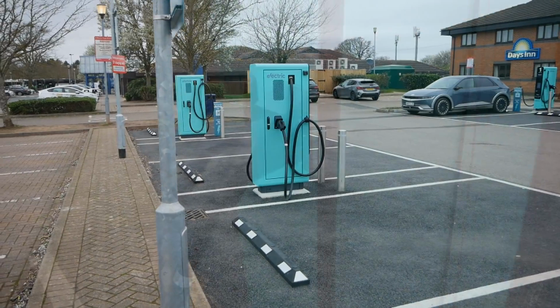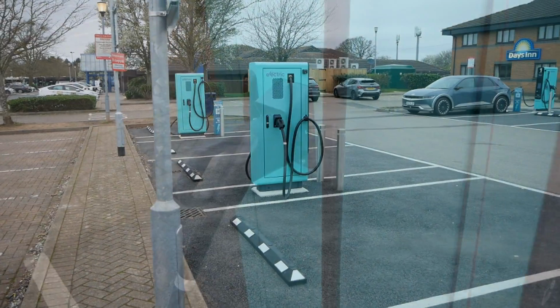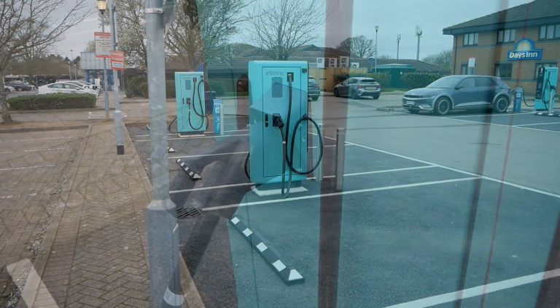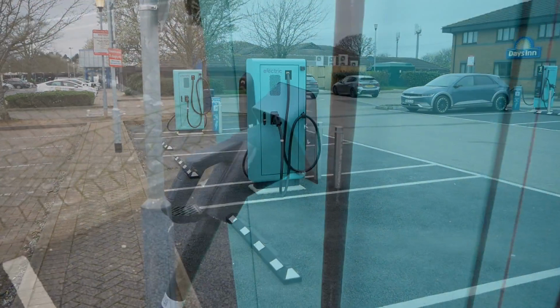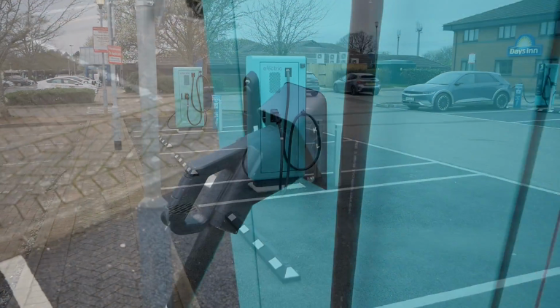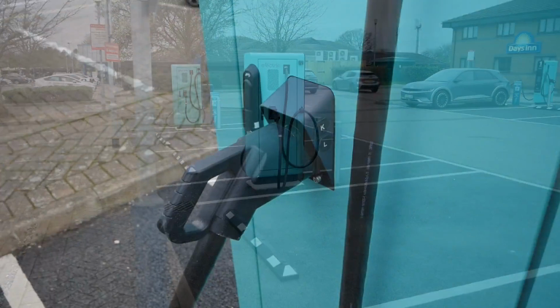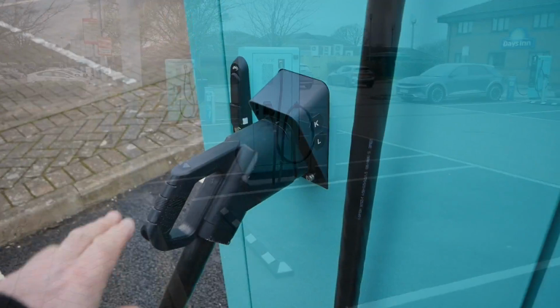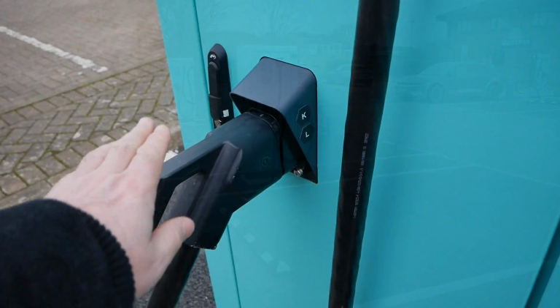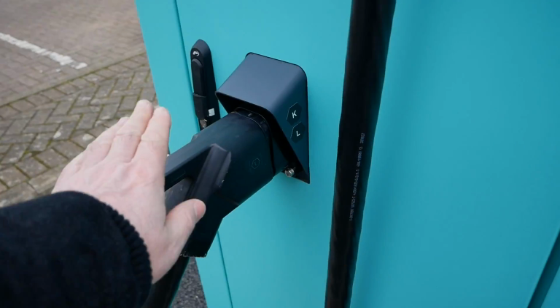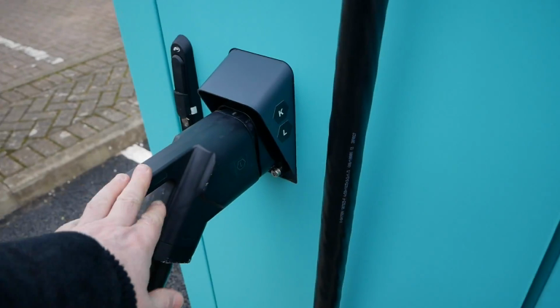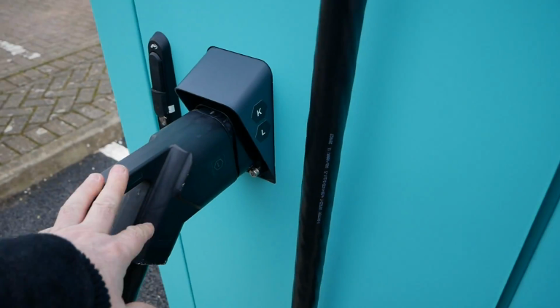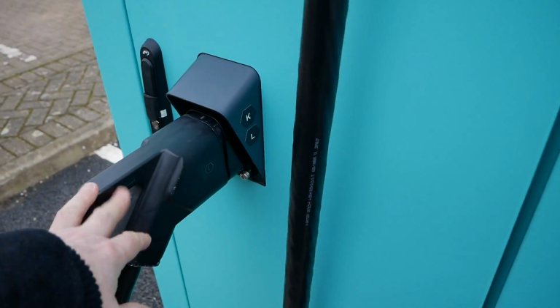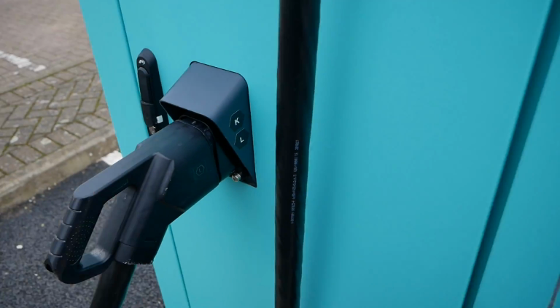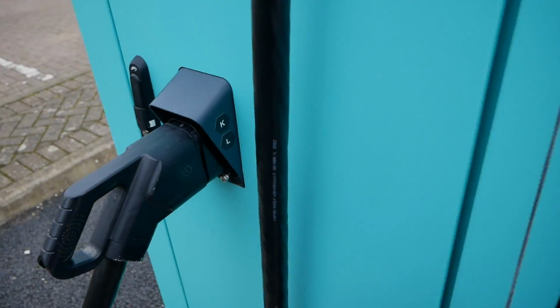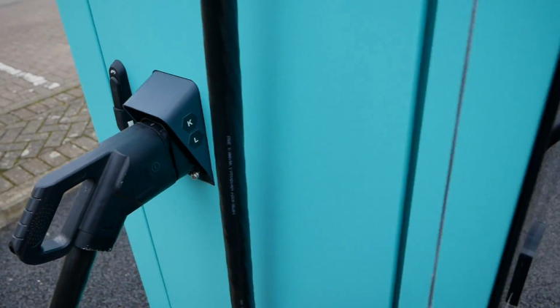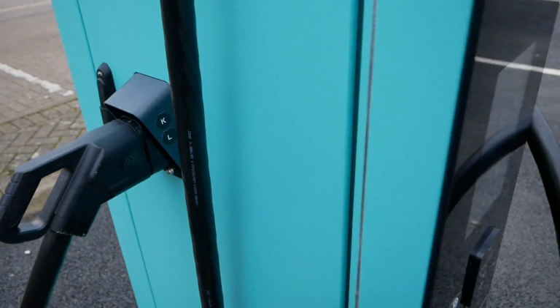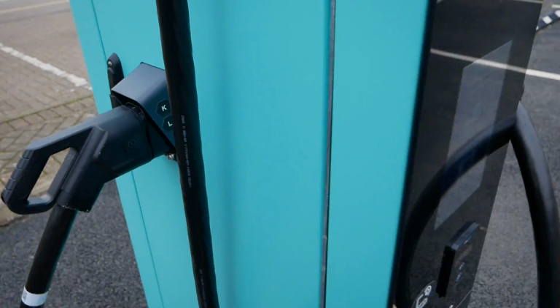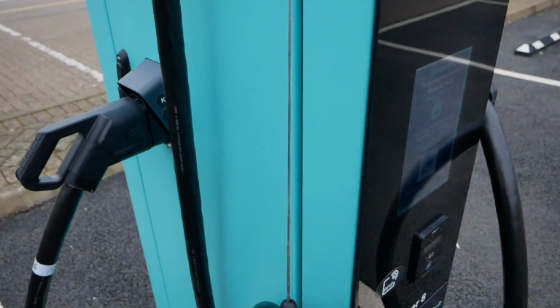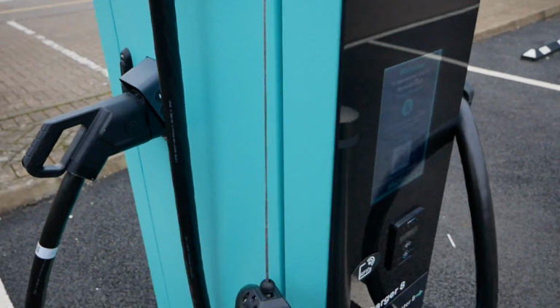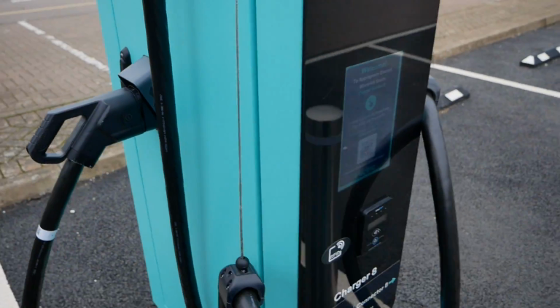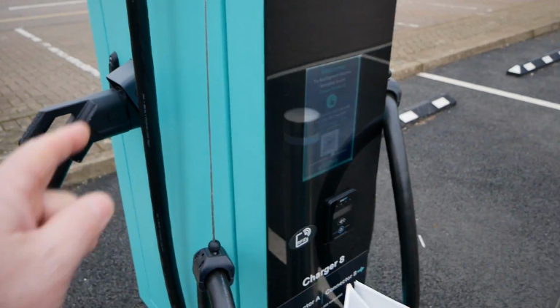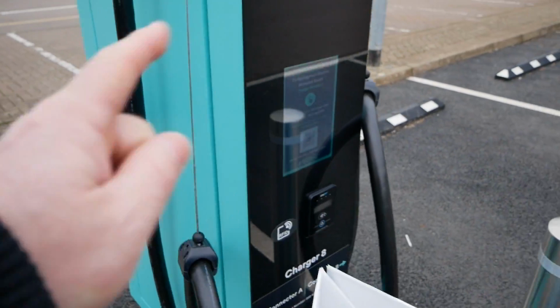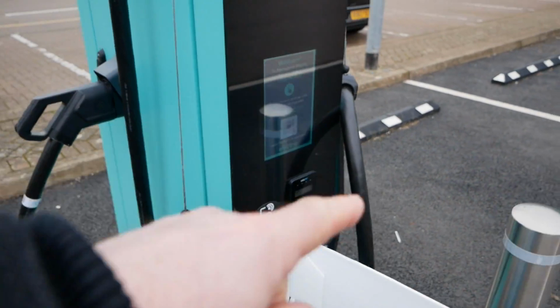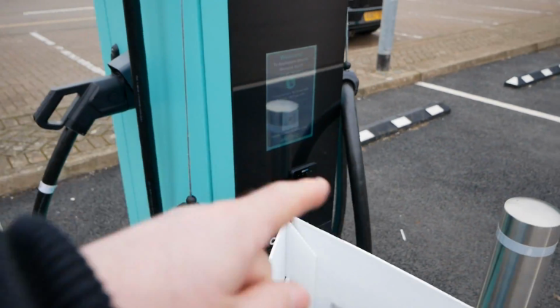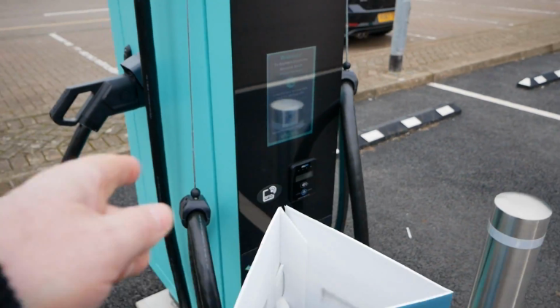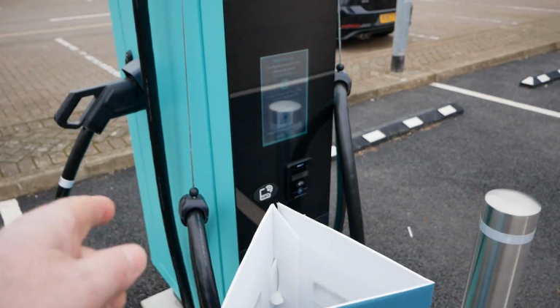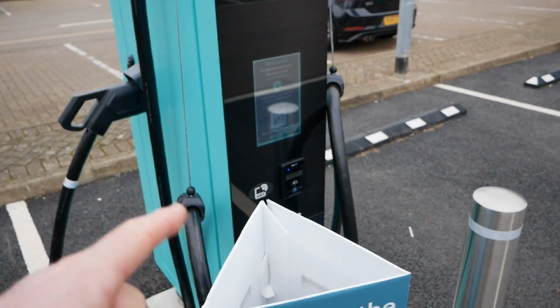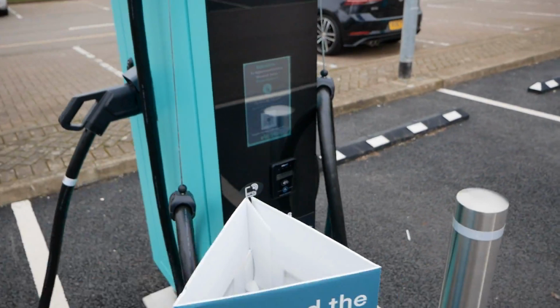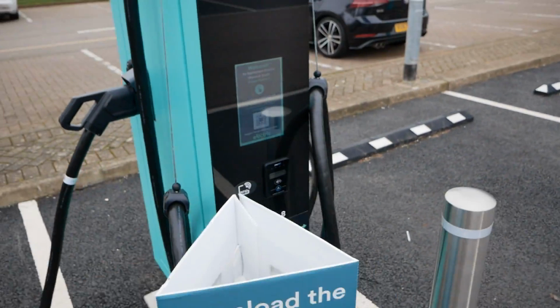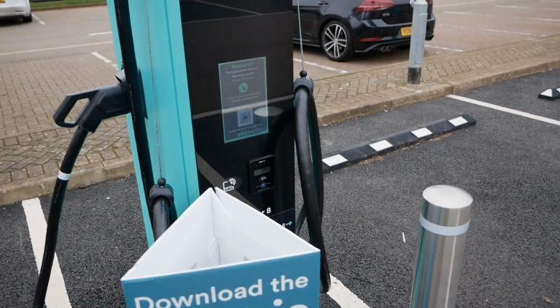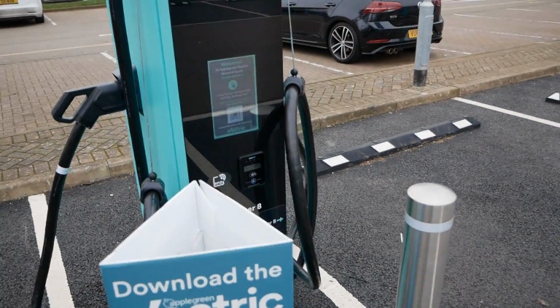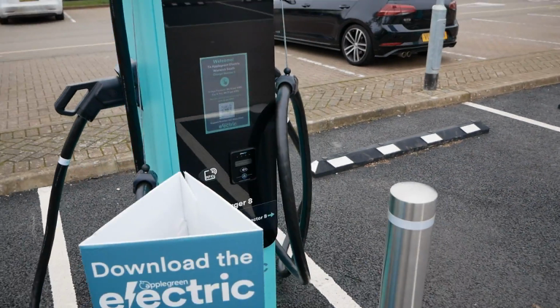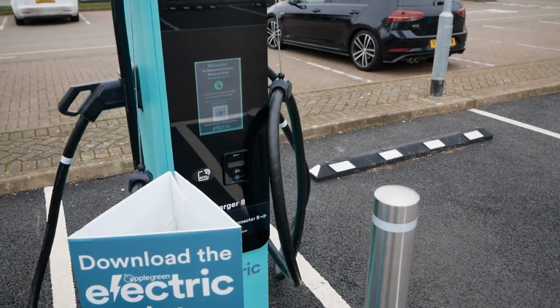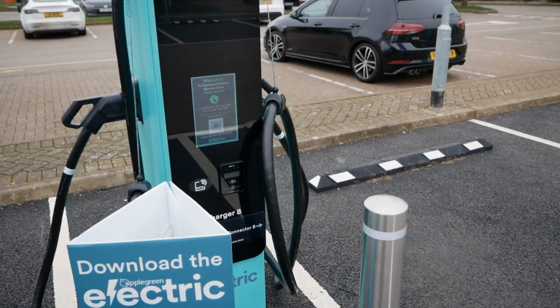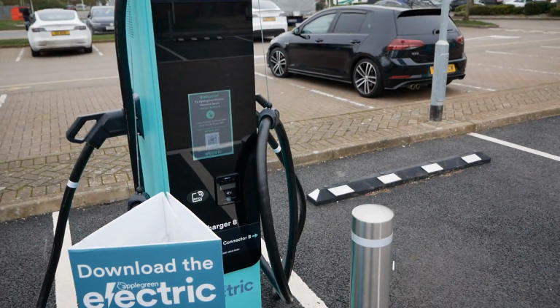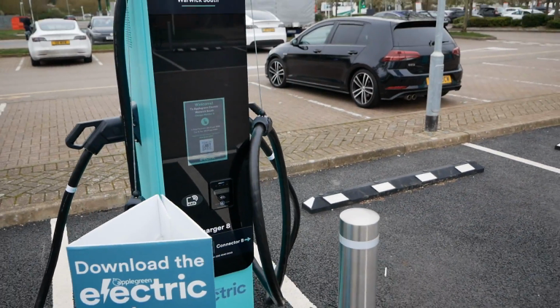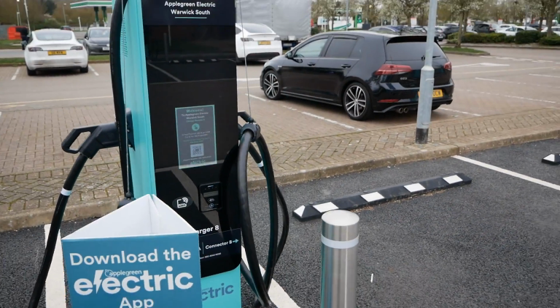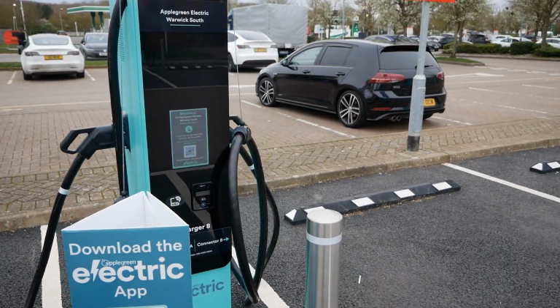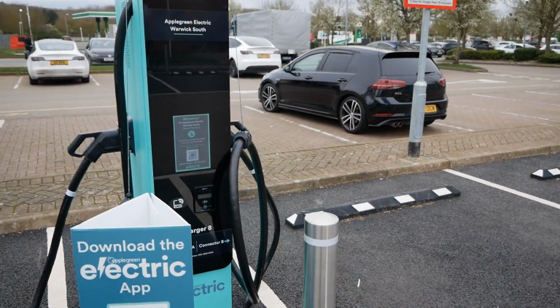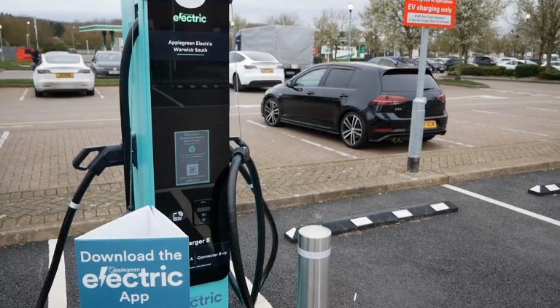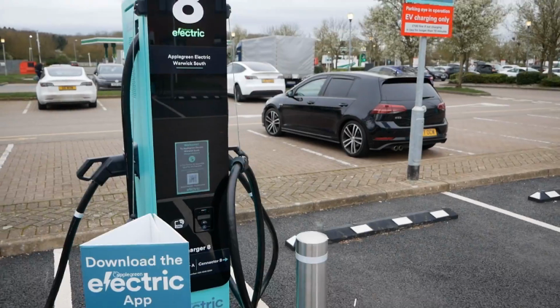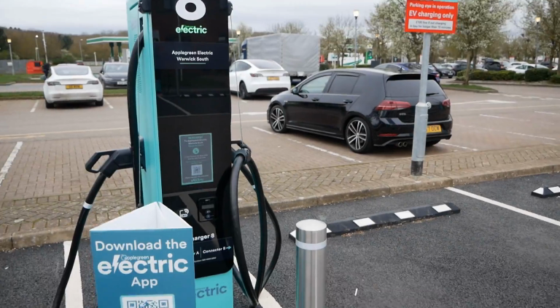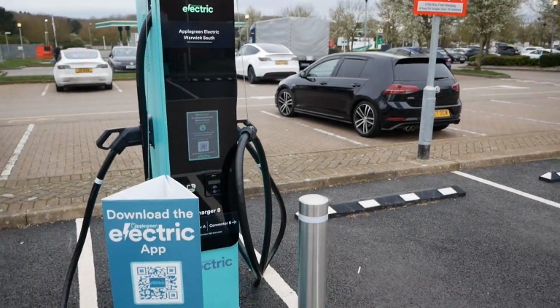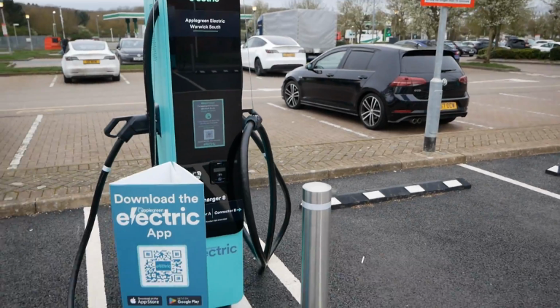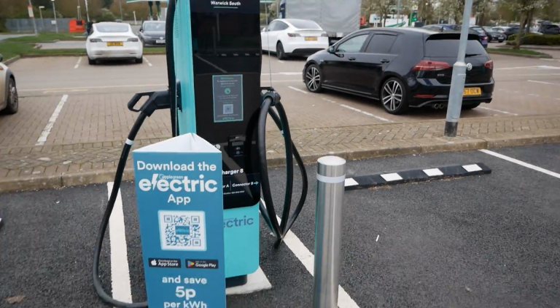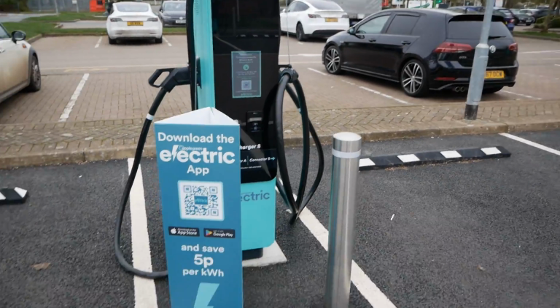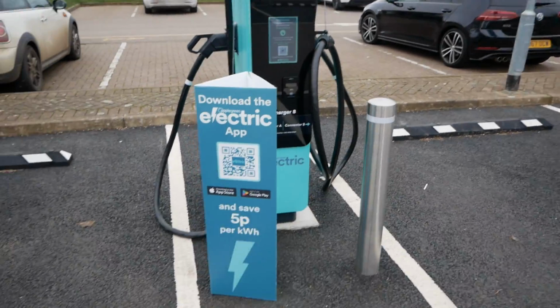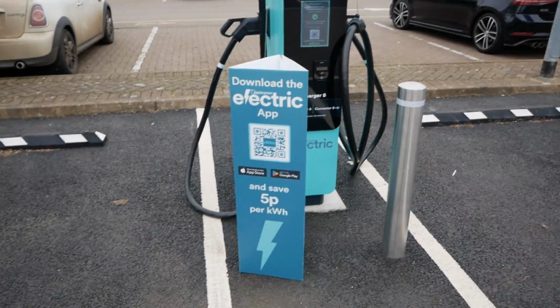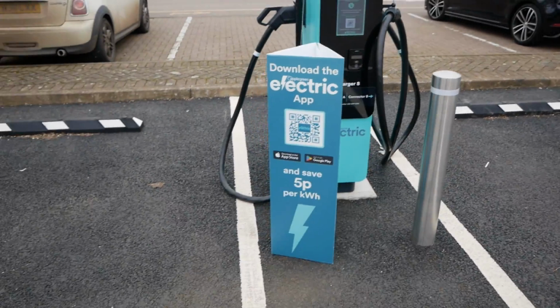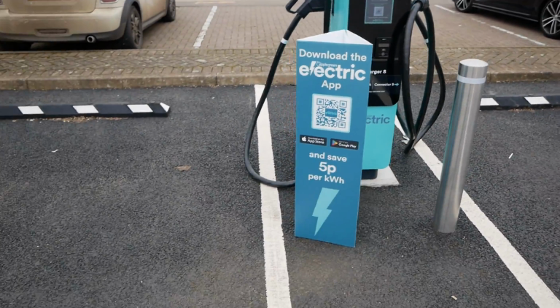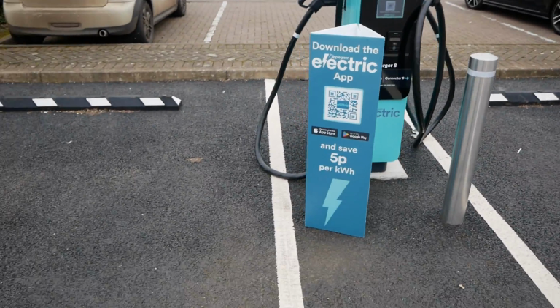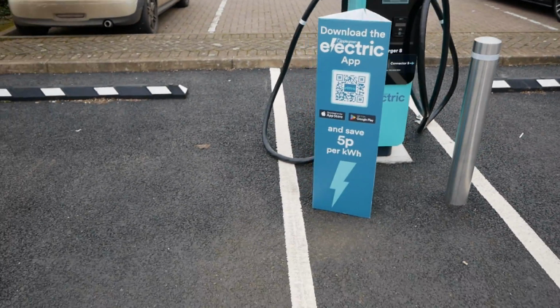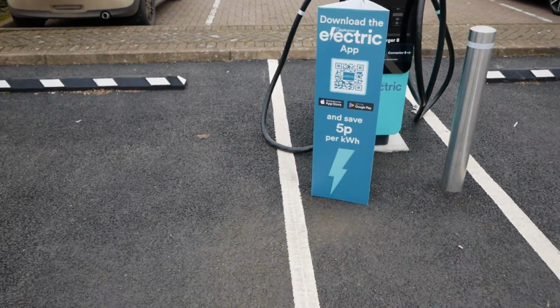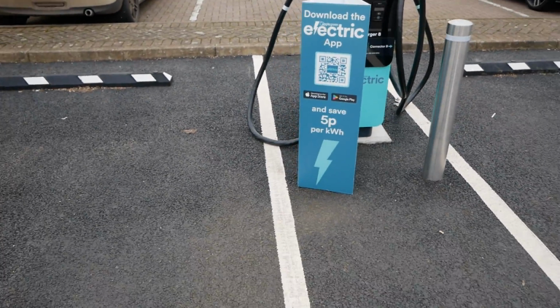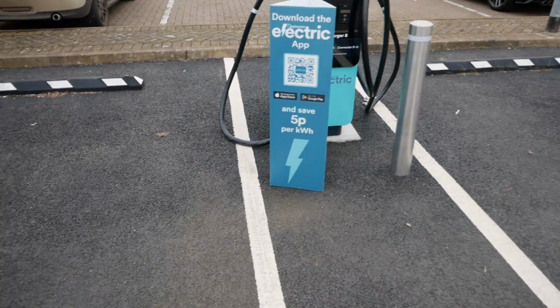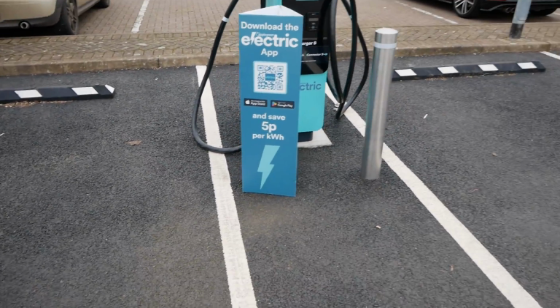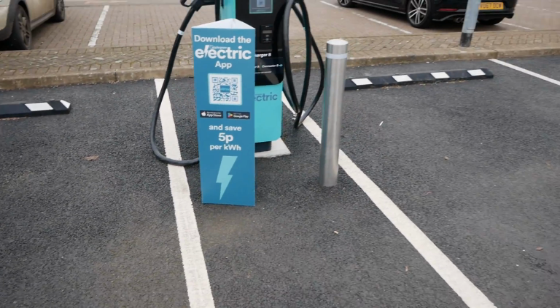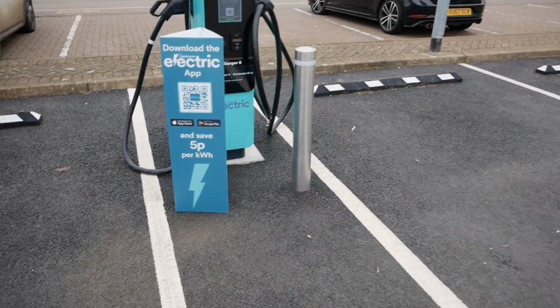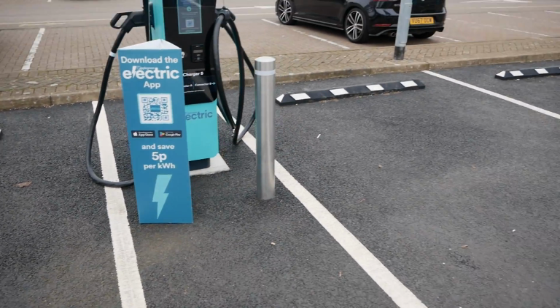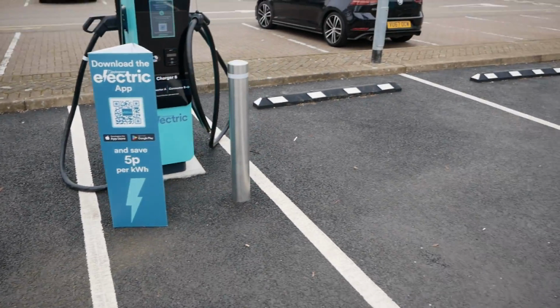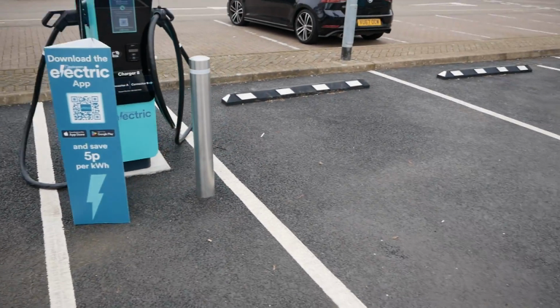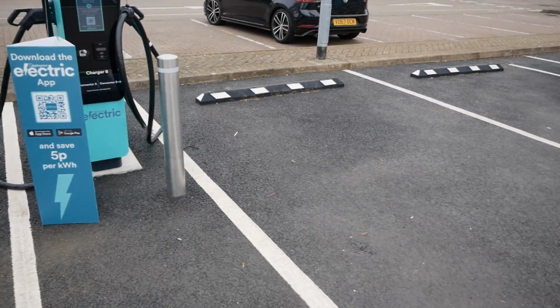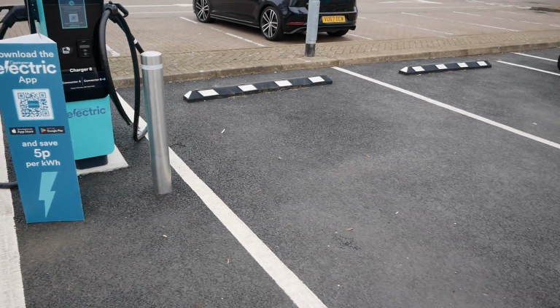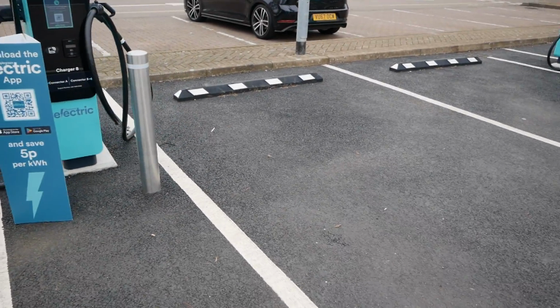These Apple Green chargers are all CCS2 double-sided, so each unit can charge two vehicles at a time.